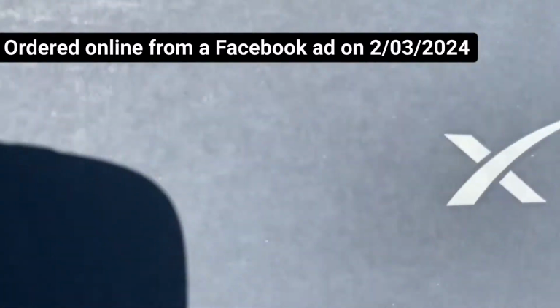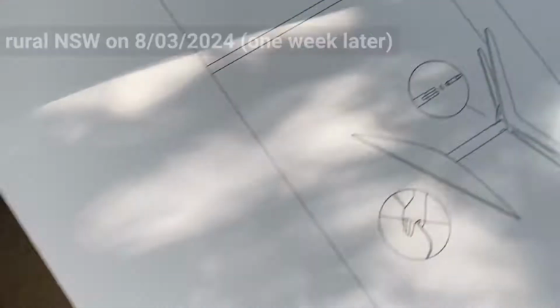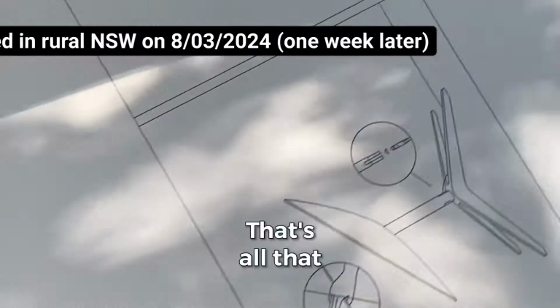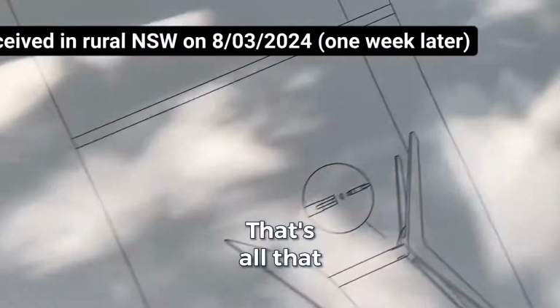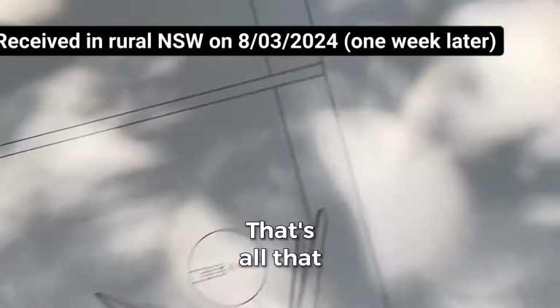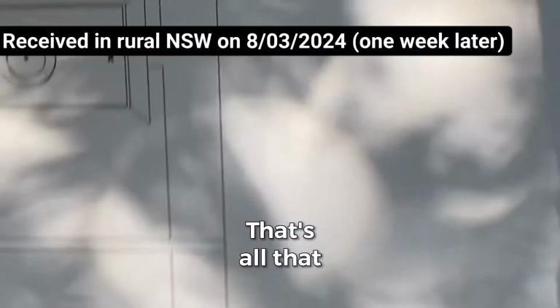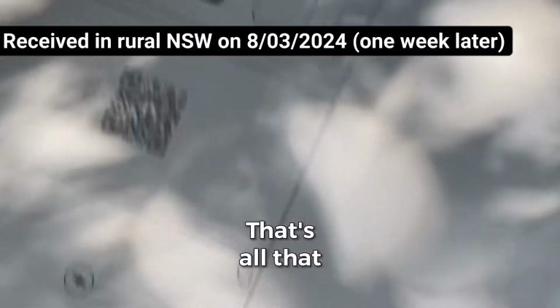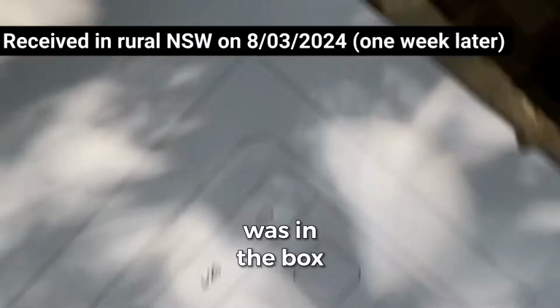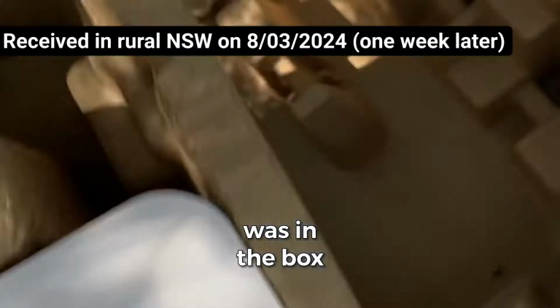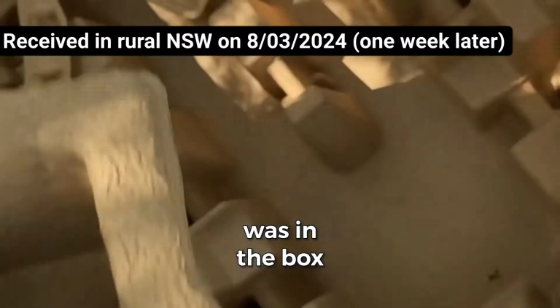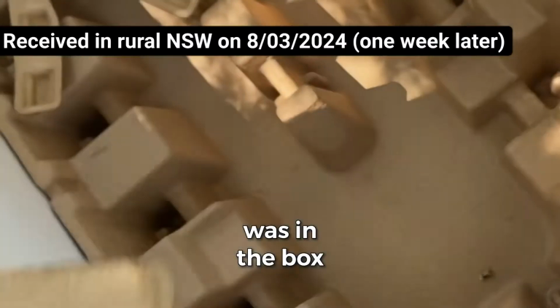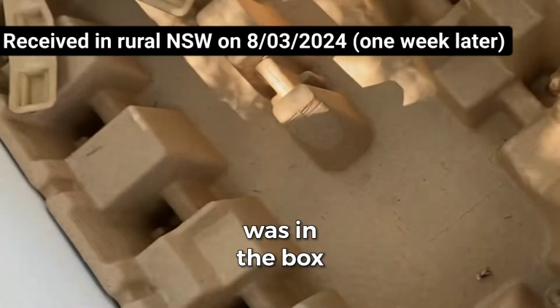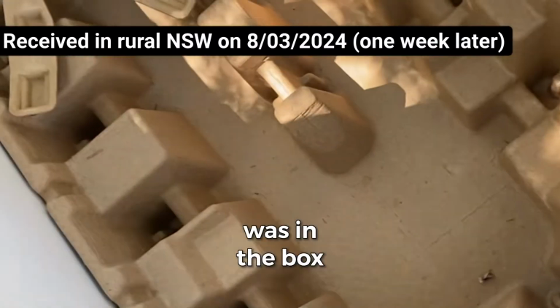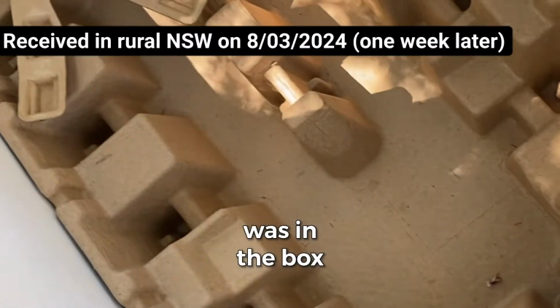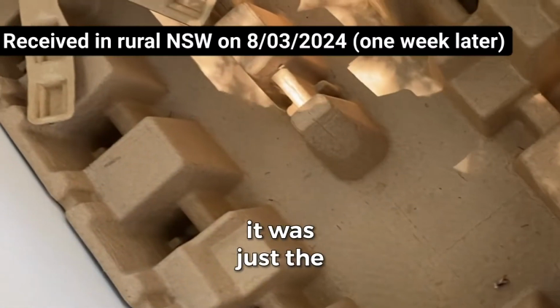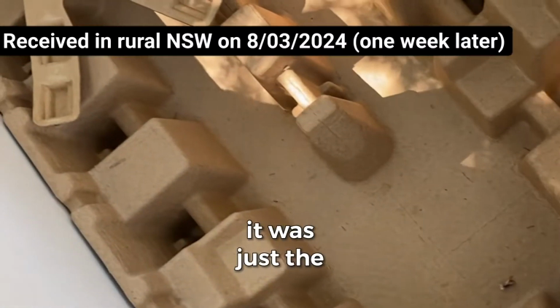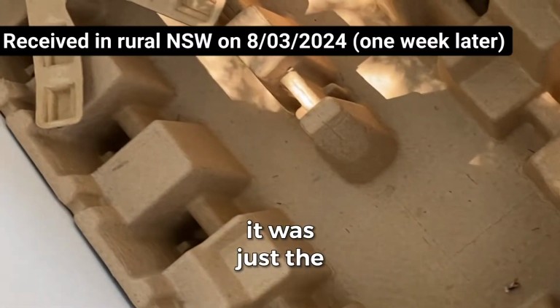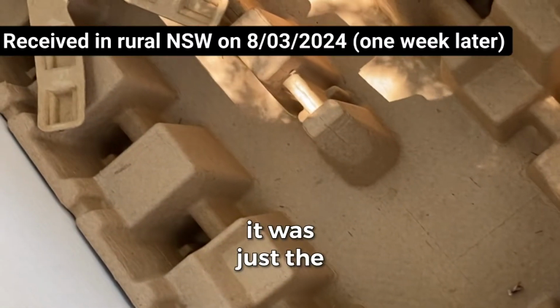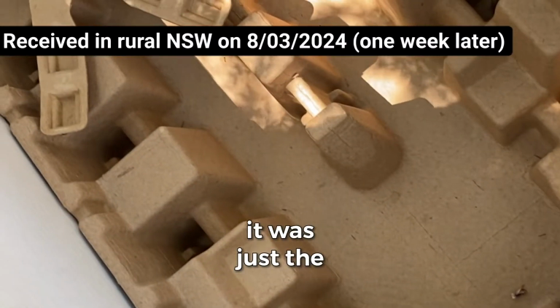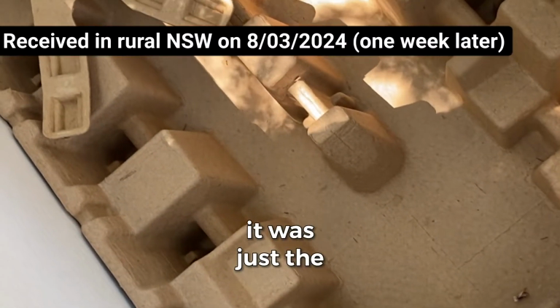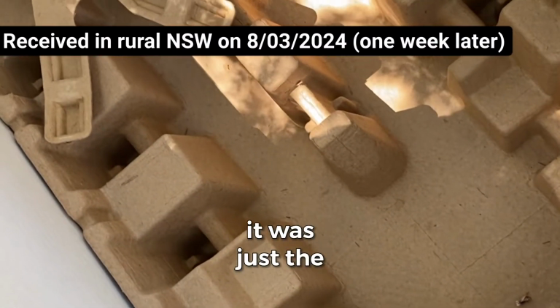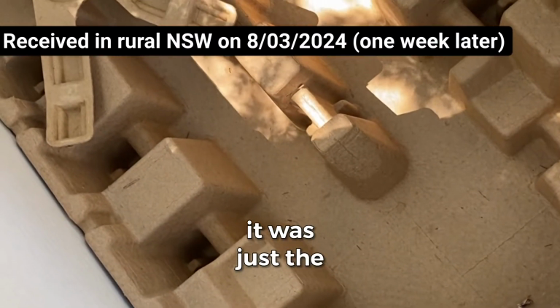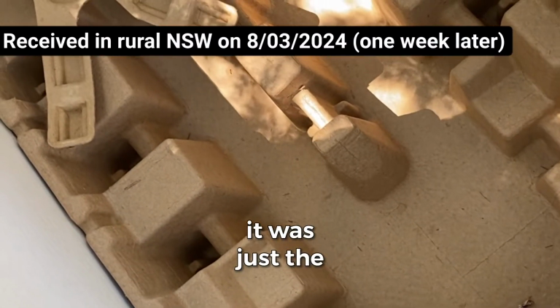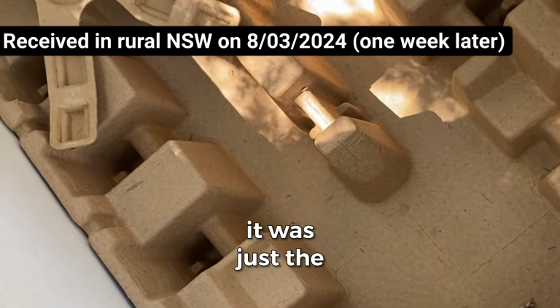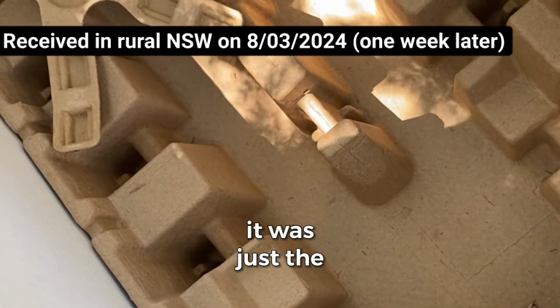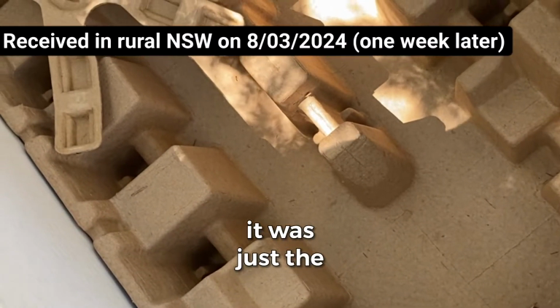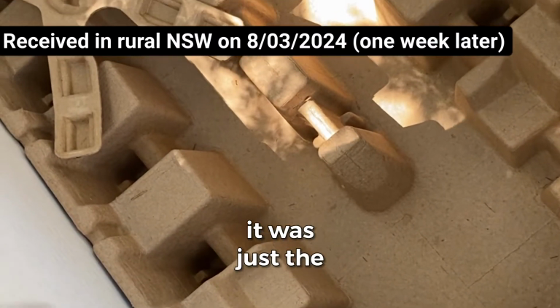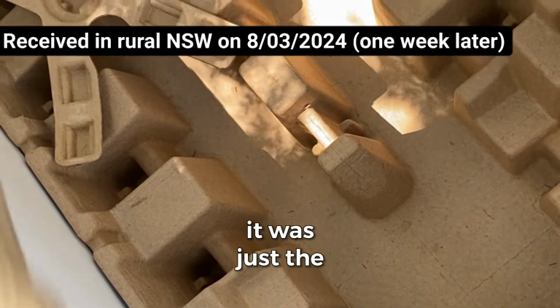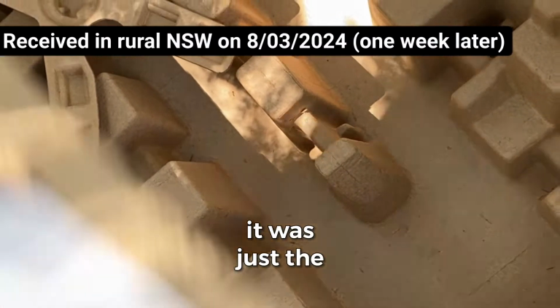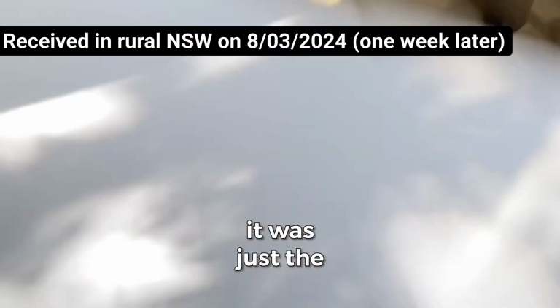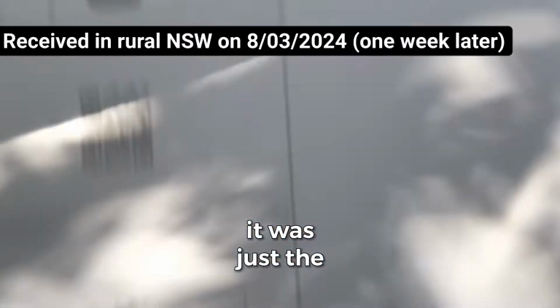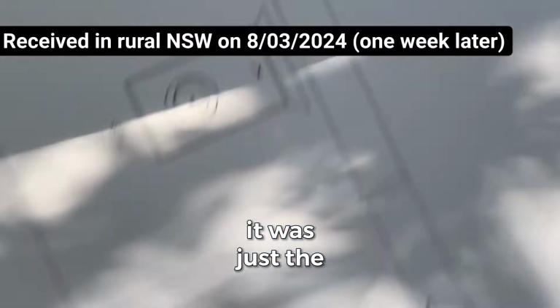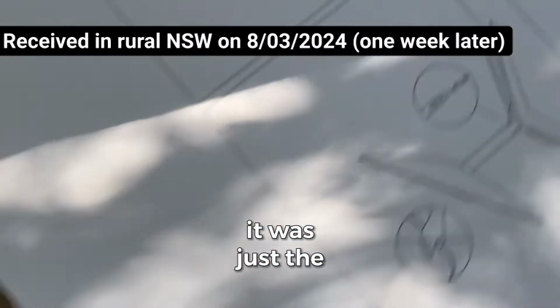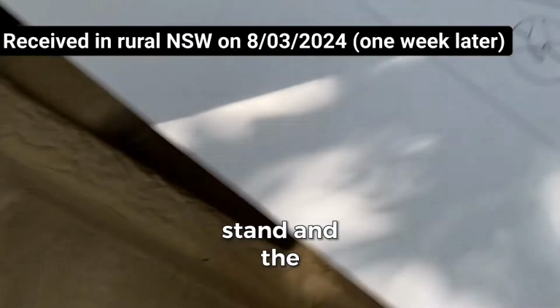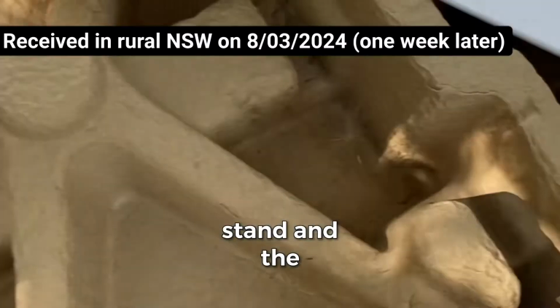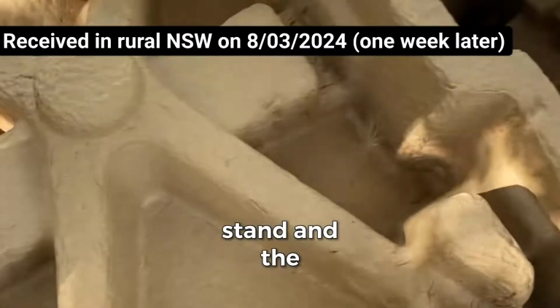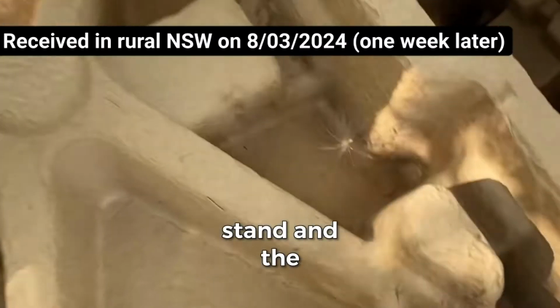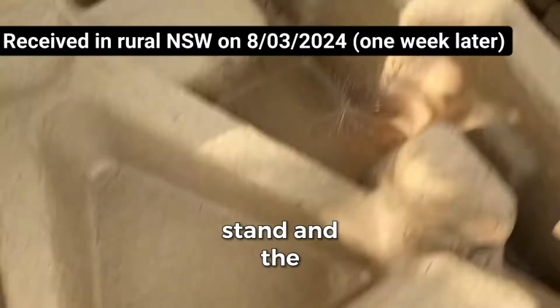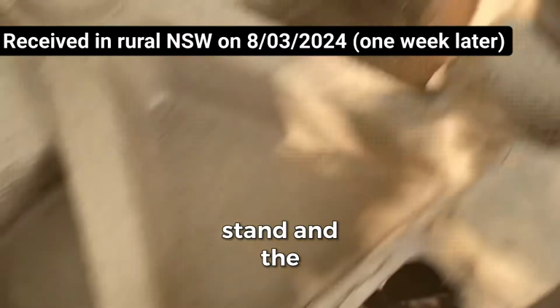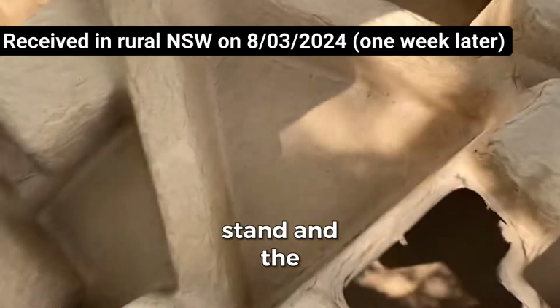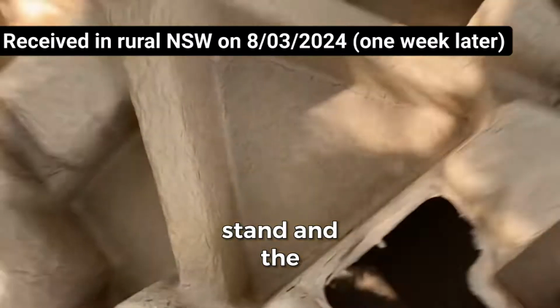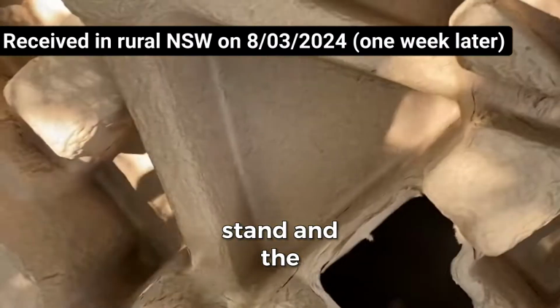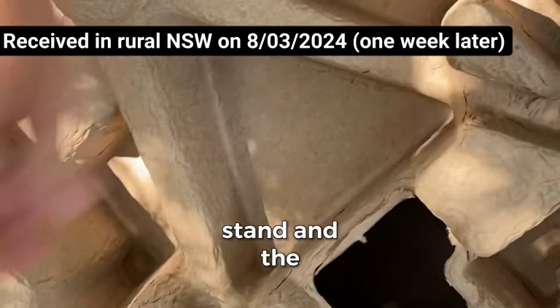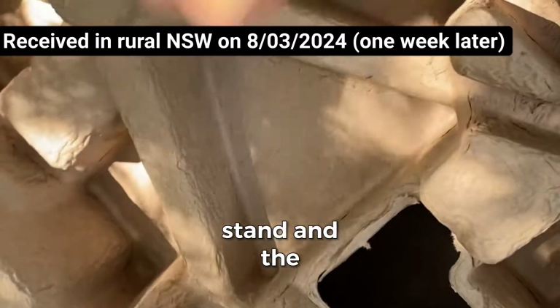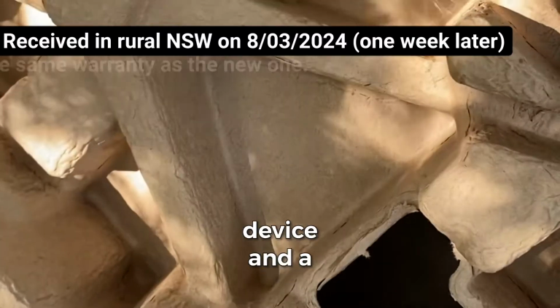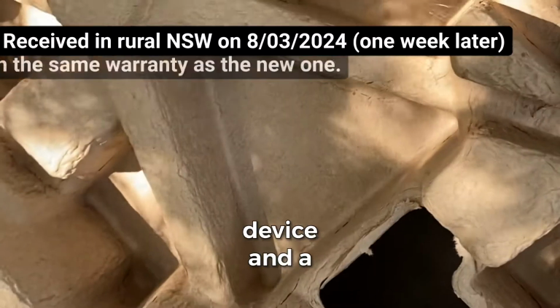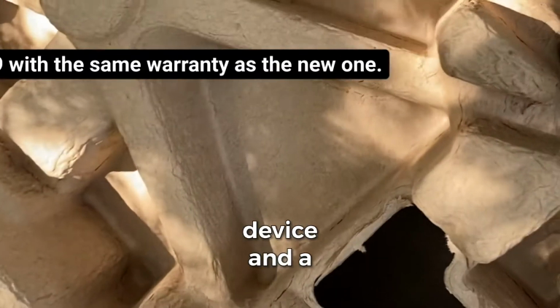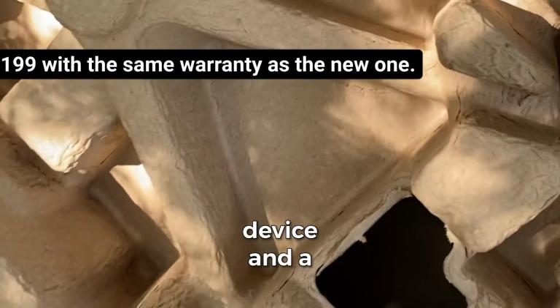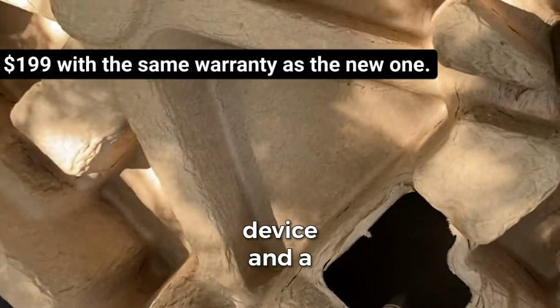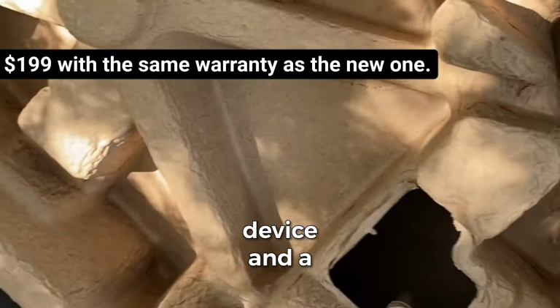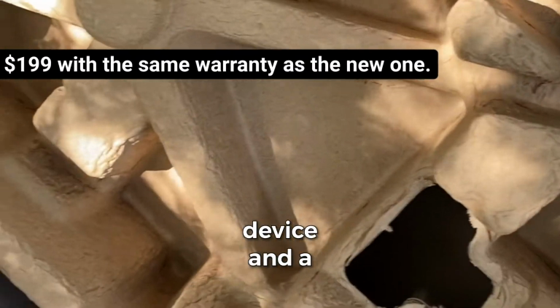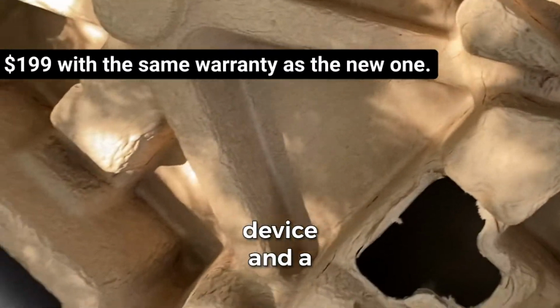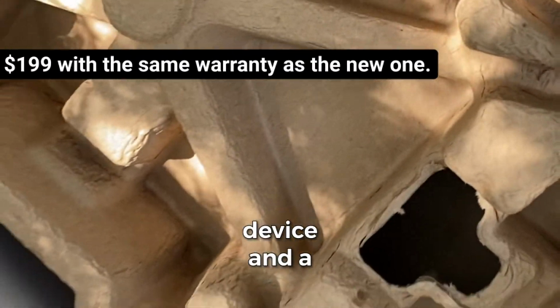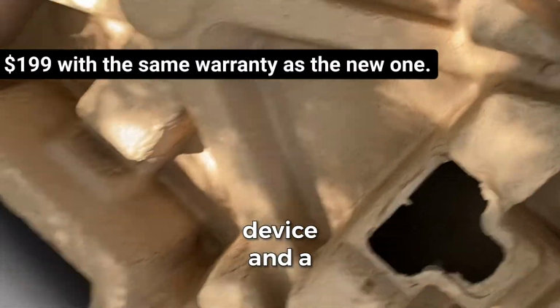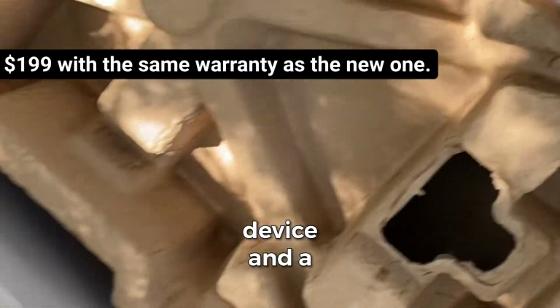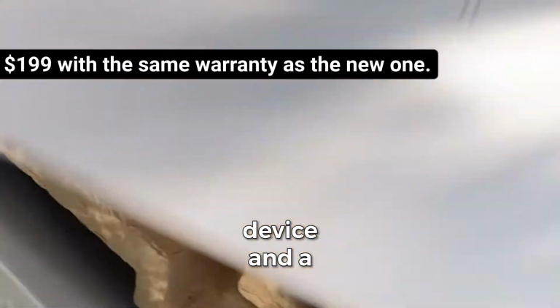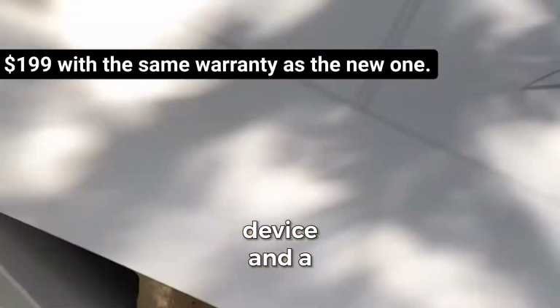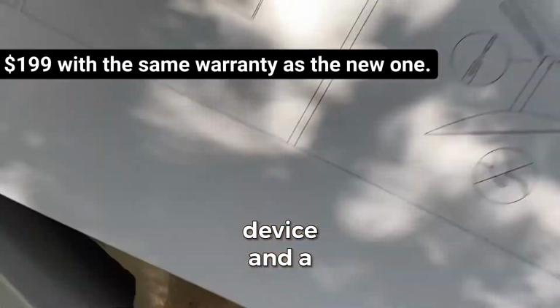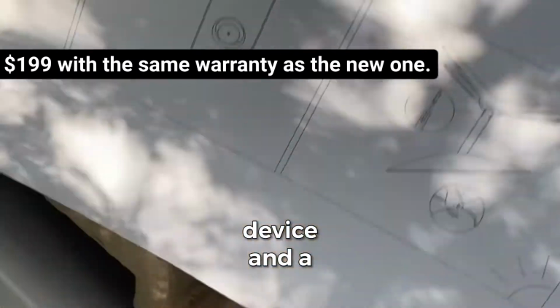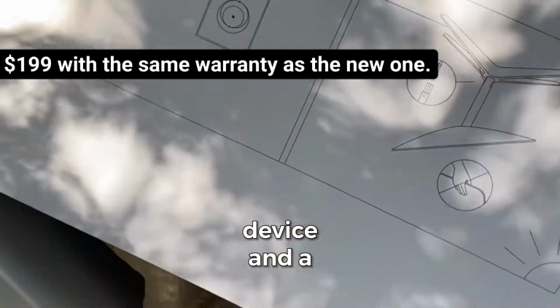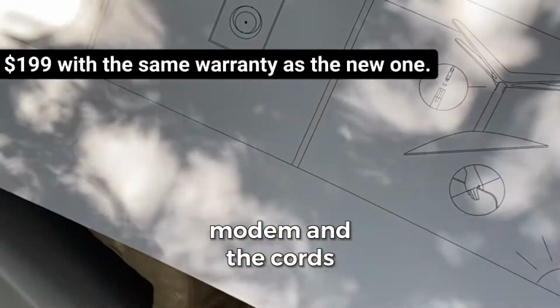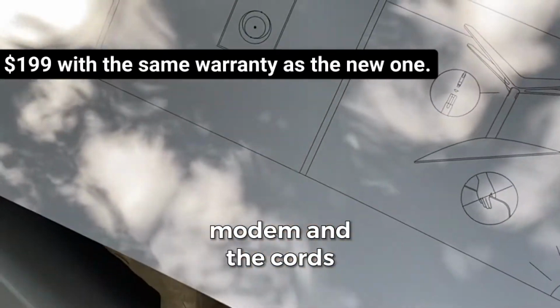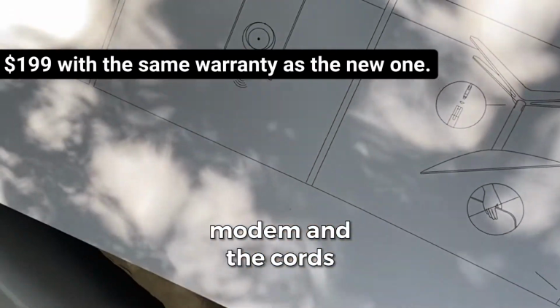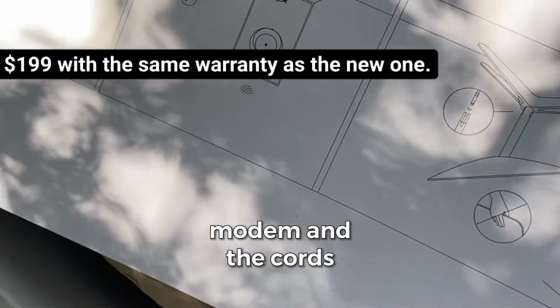That's all that was in the box — just the stand, the device, the modem, and the cords.